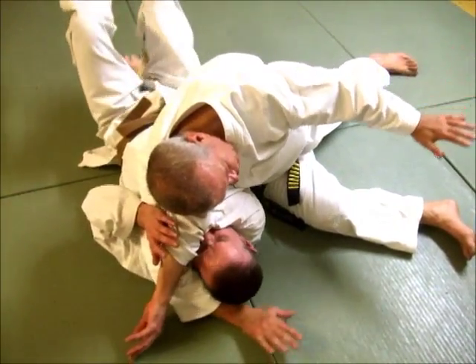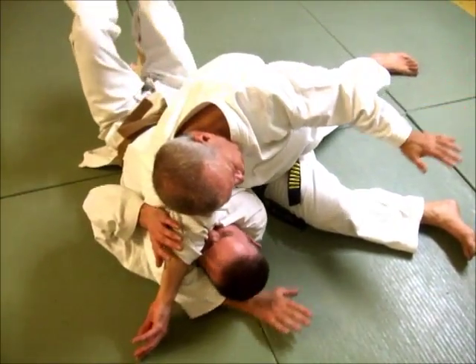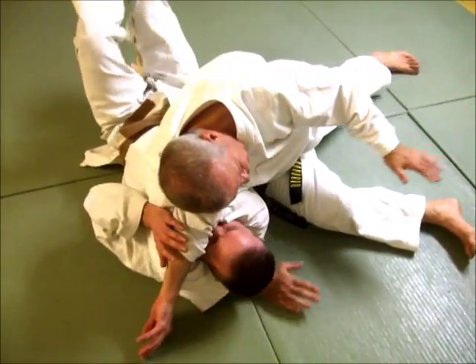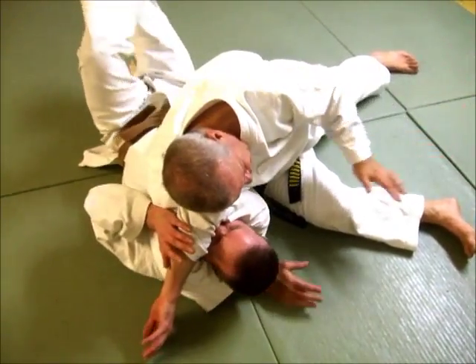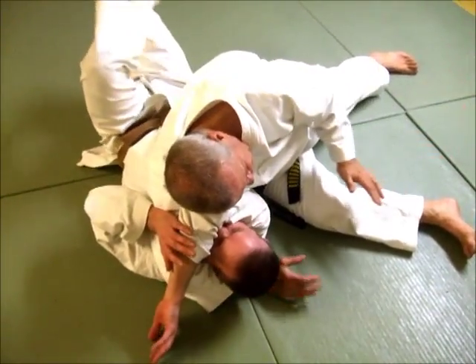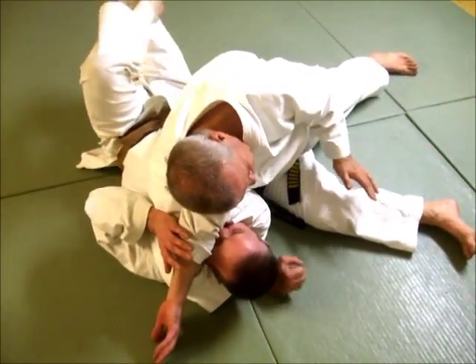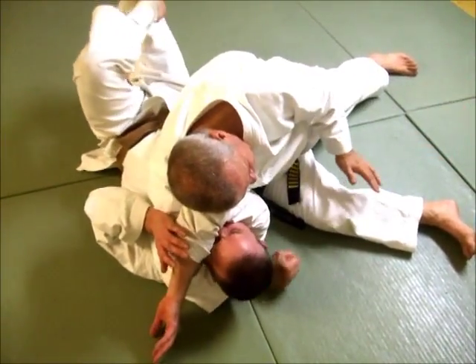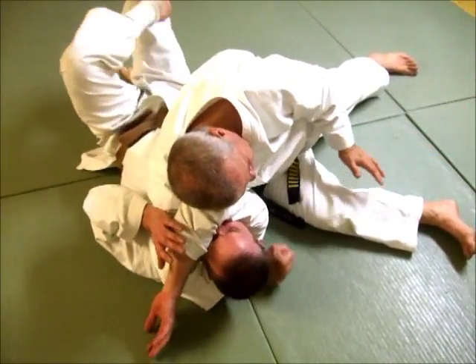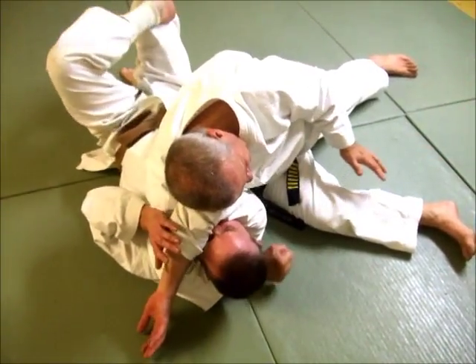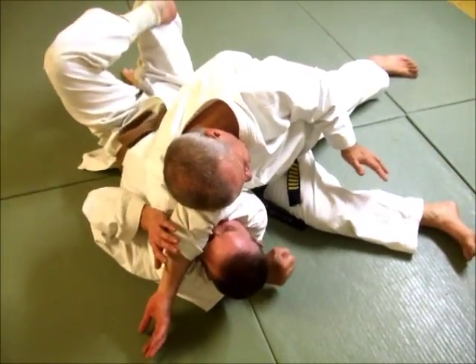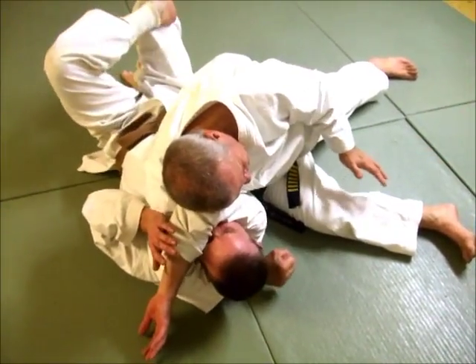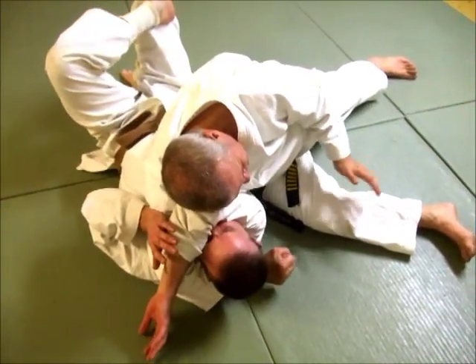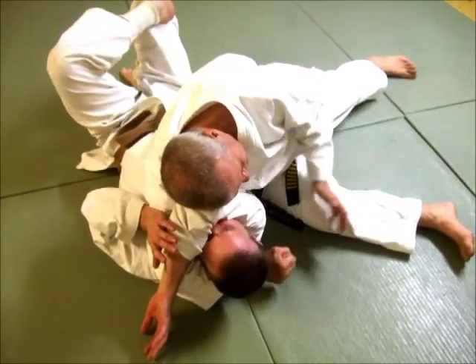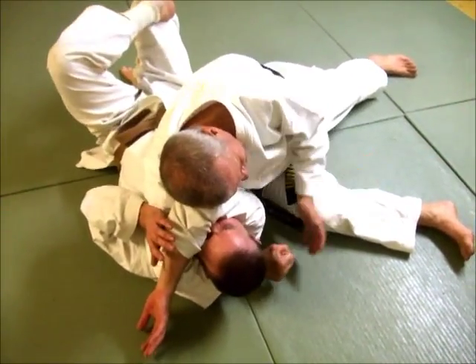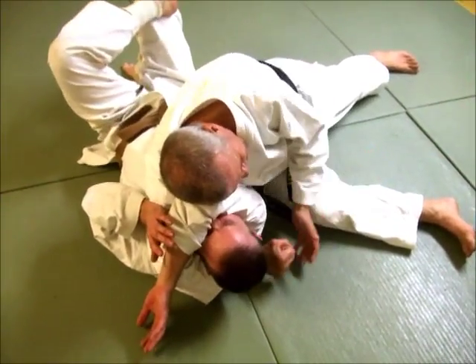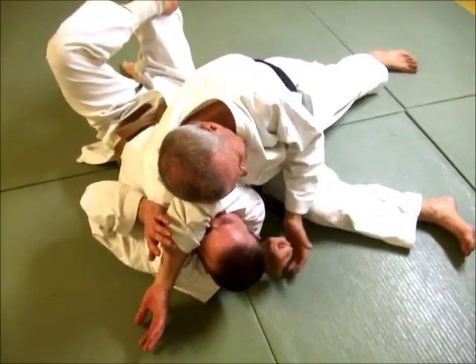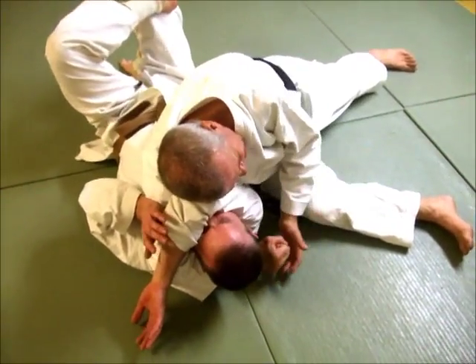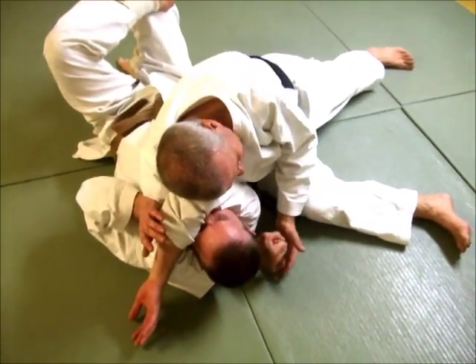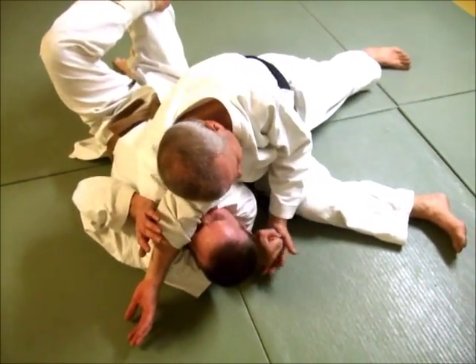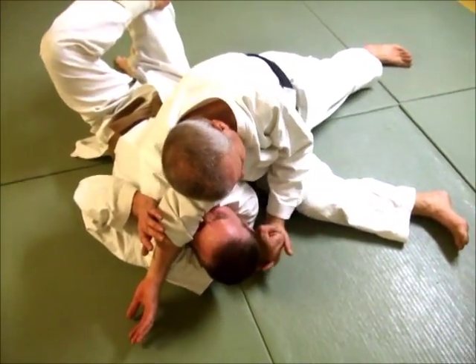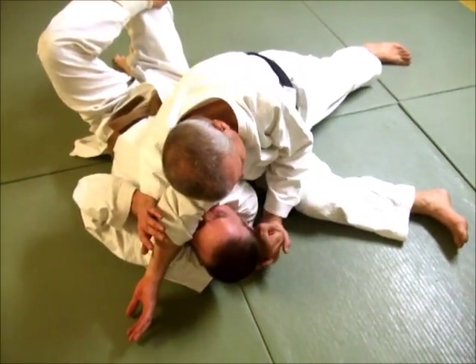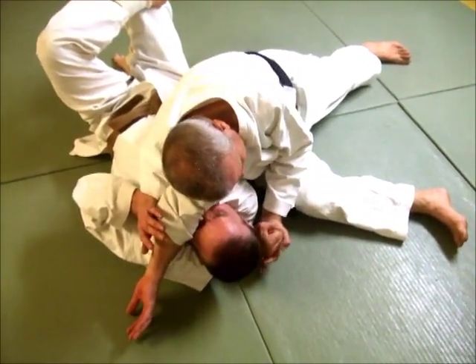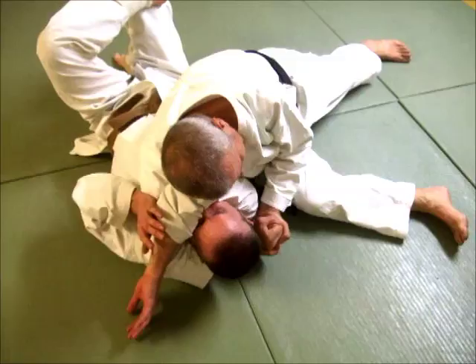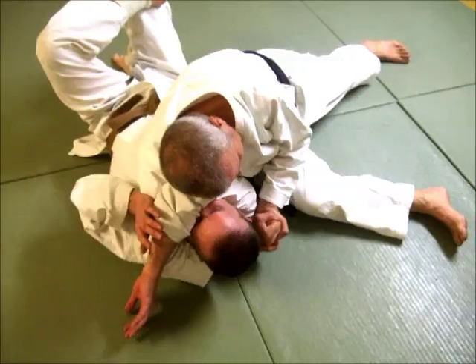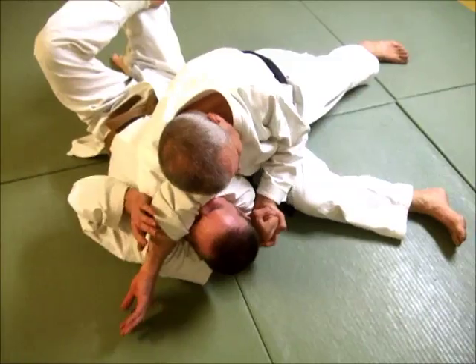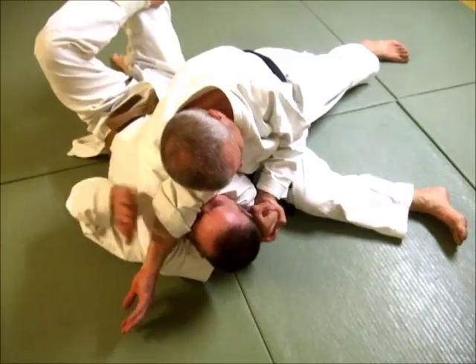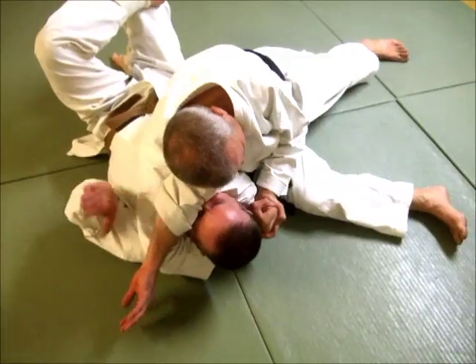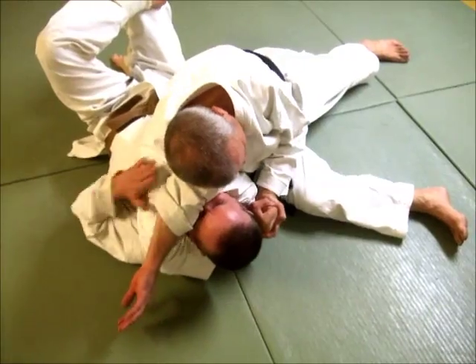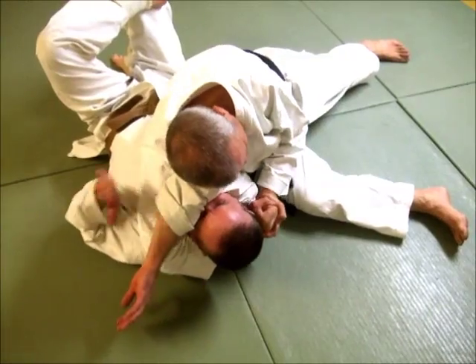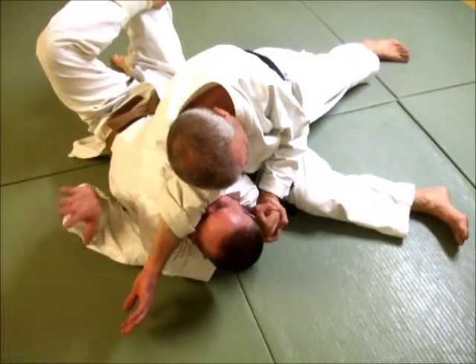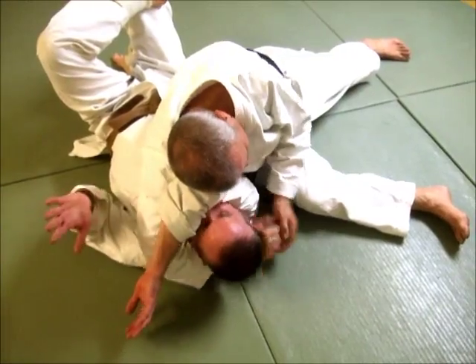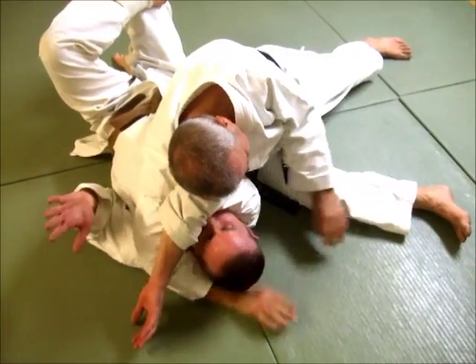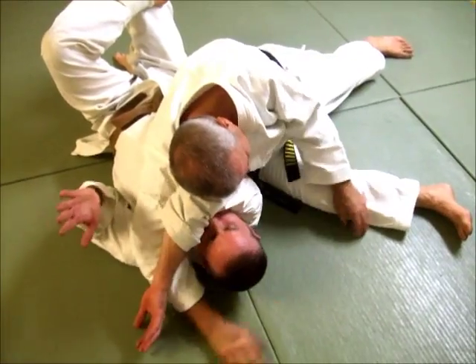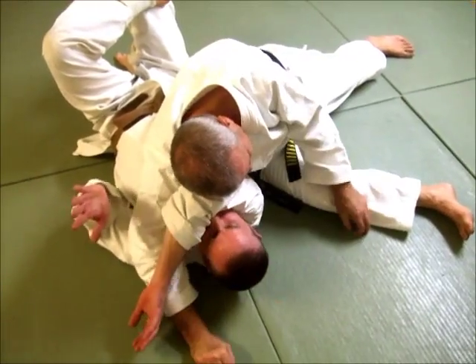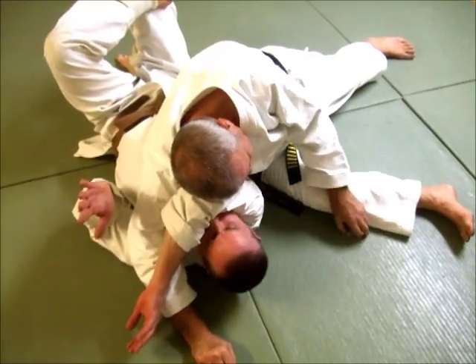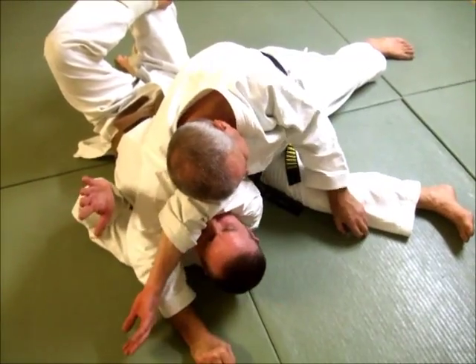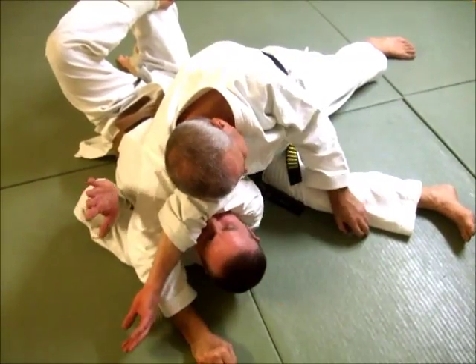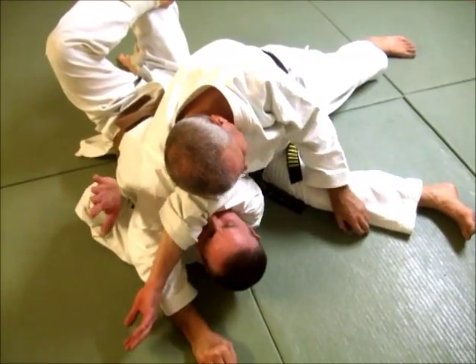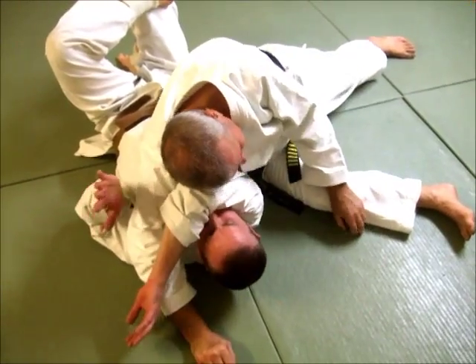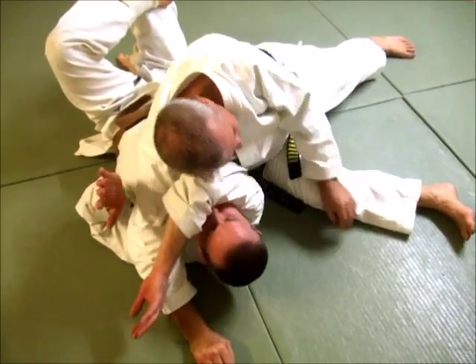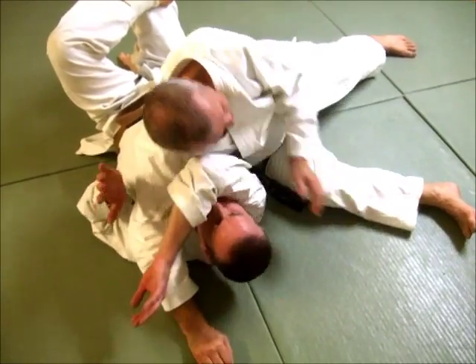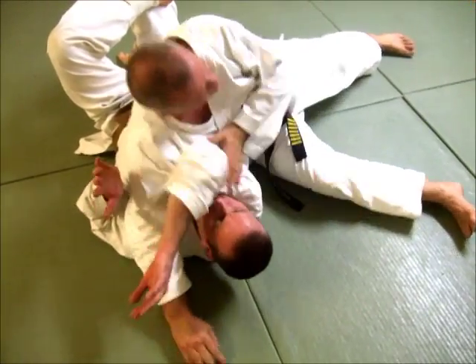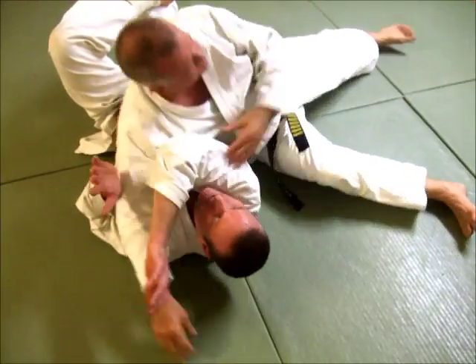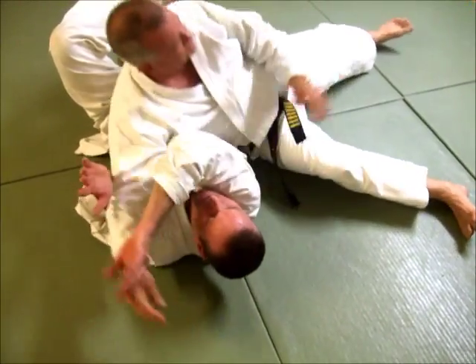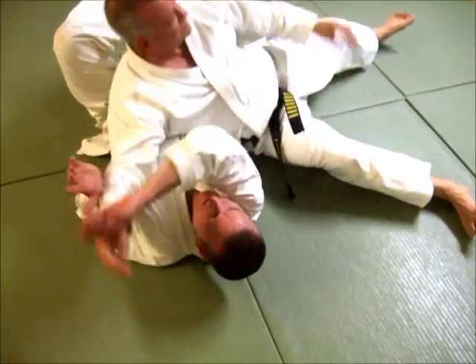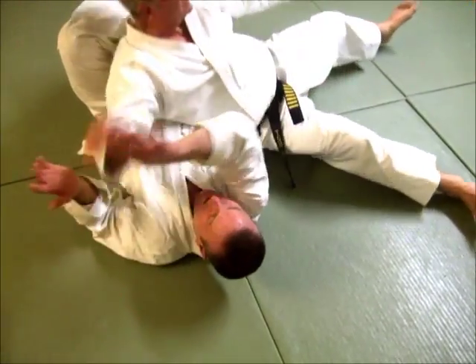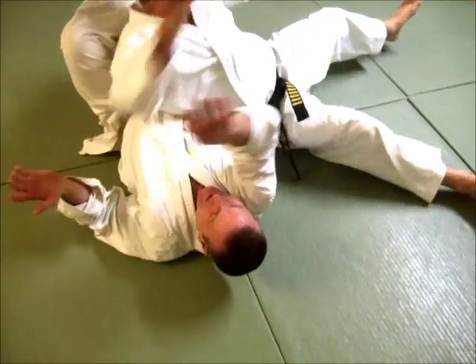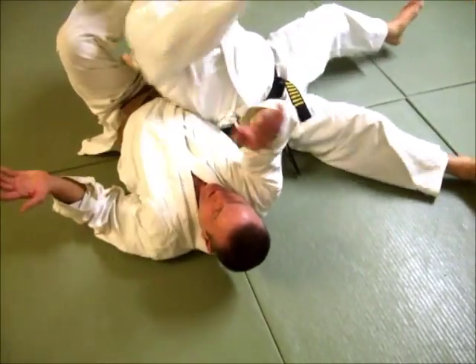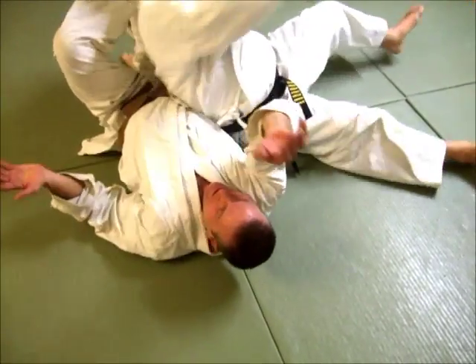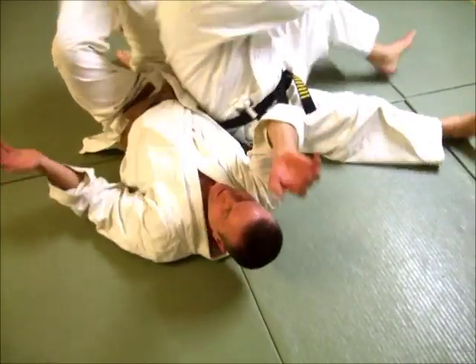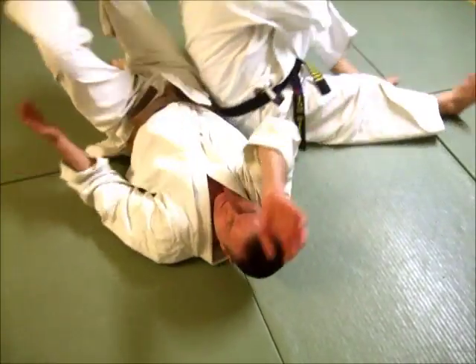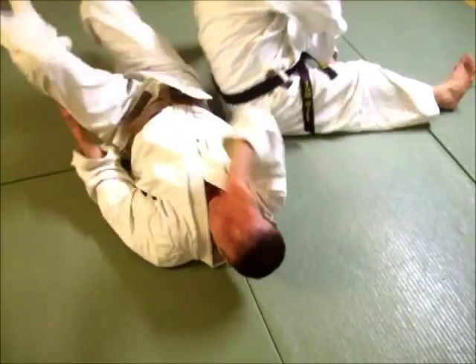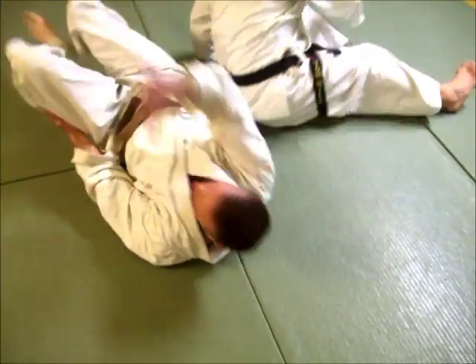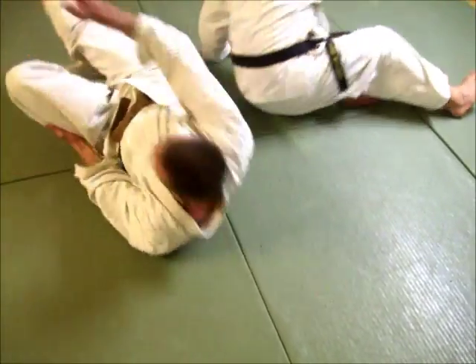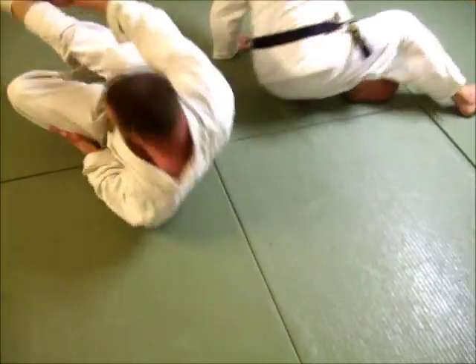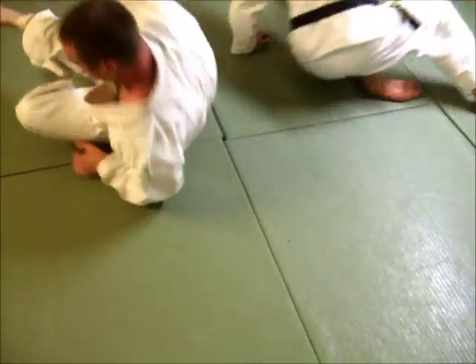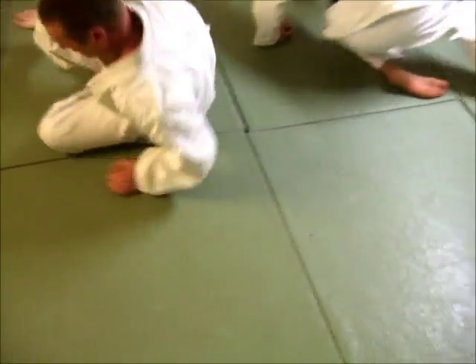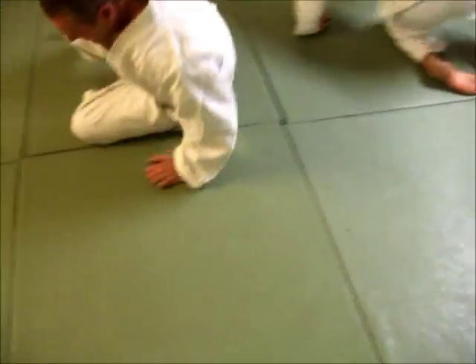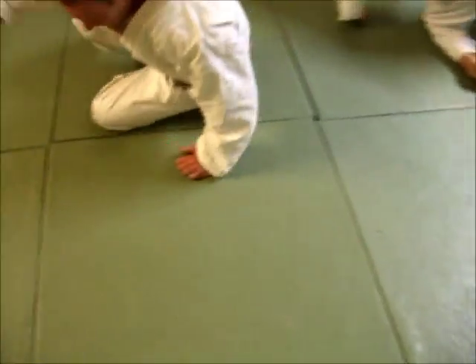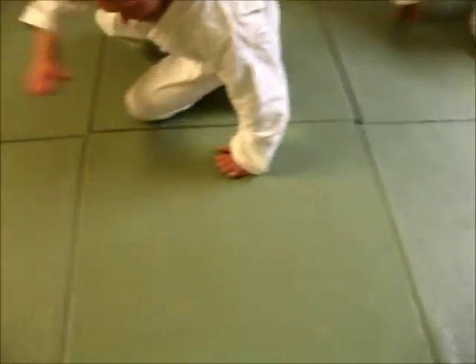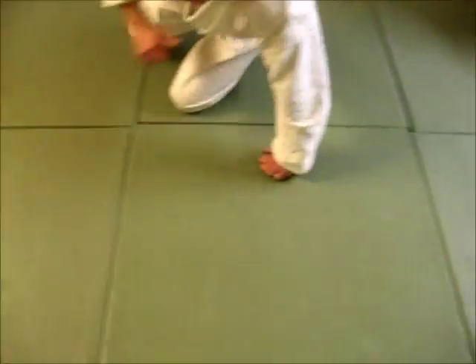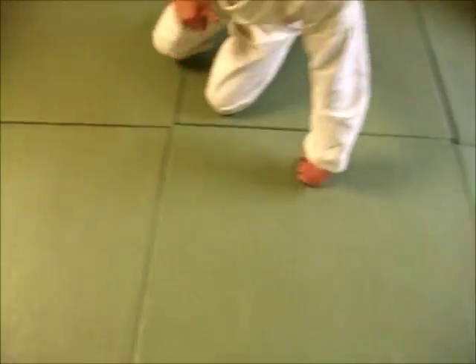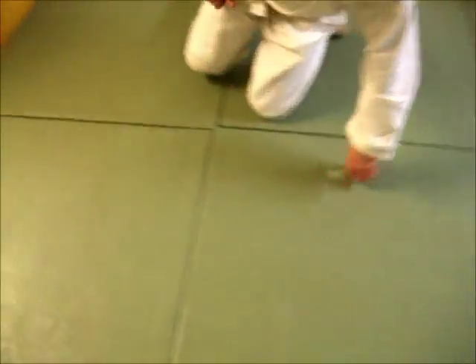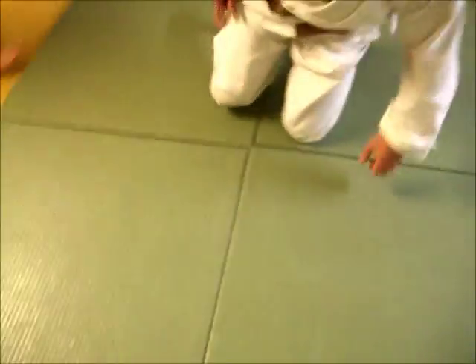Hook, fist. Everybody forgets the fist. I'll get it.